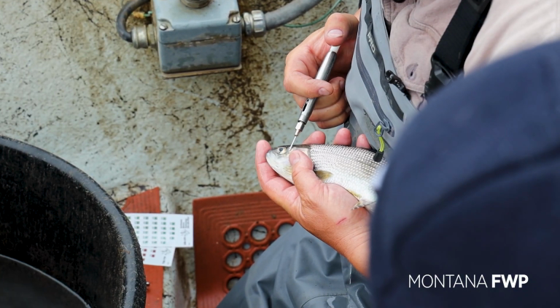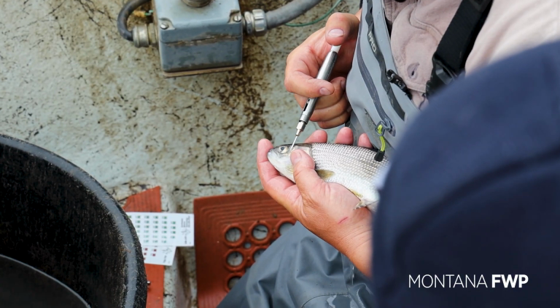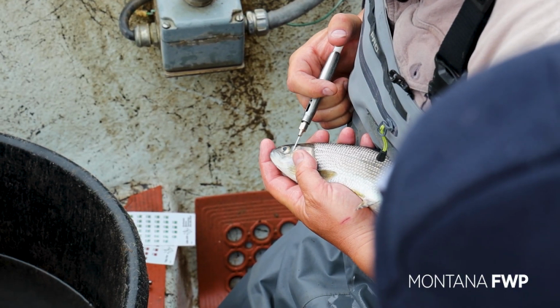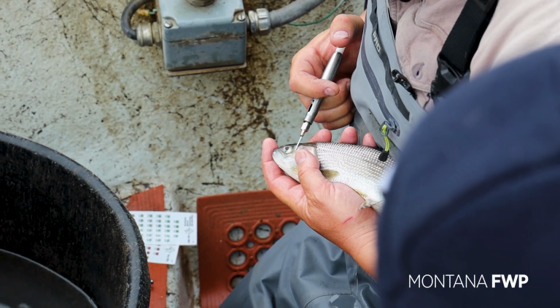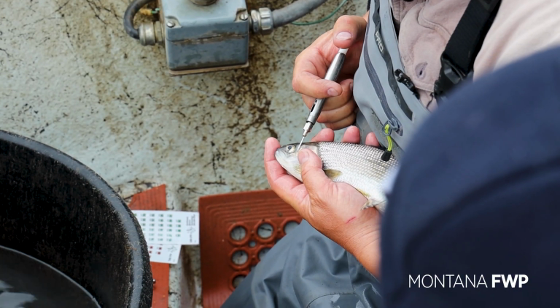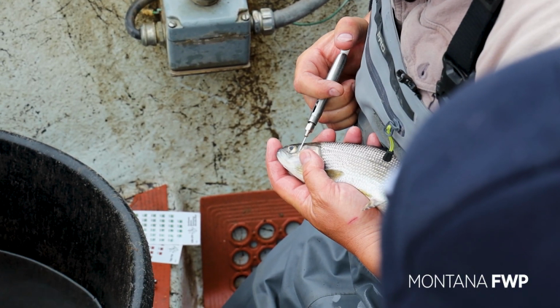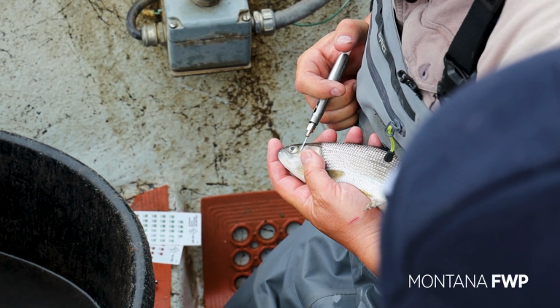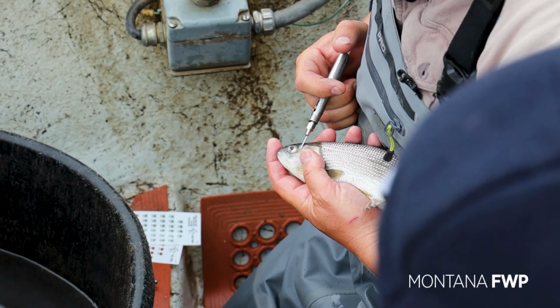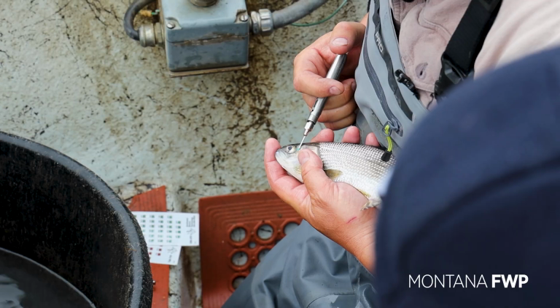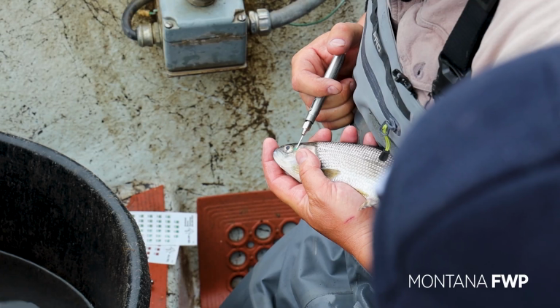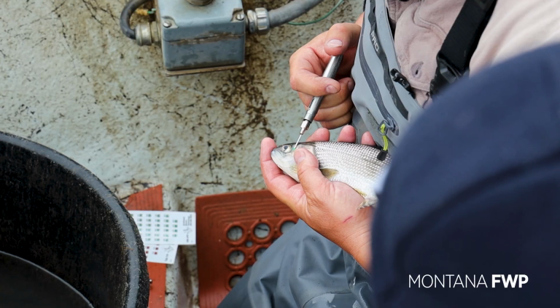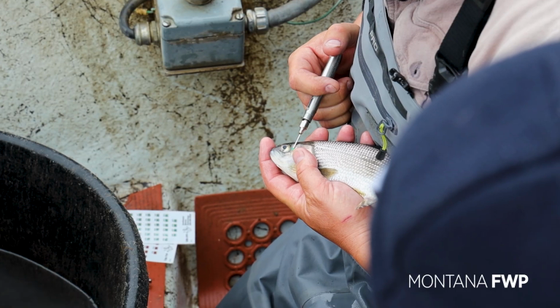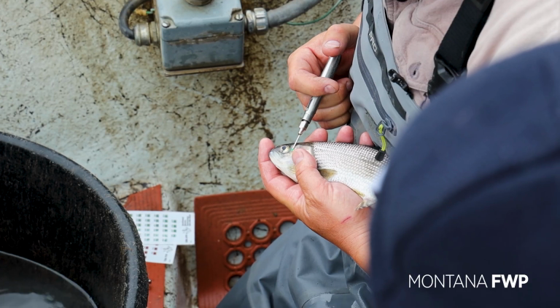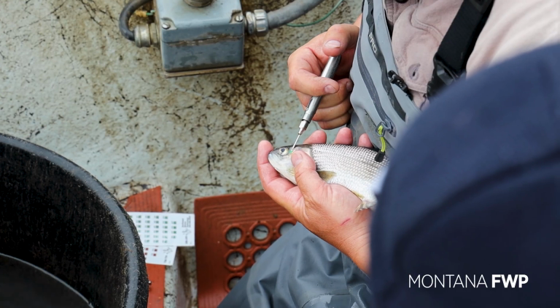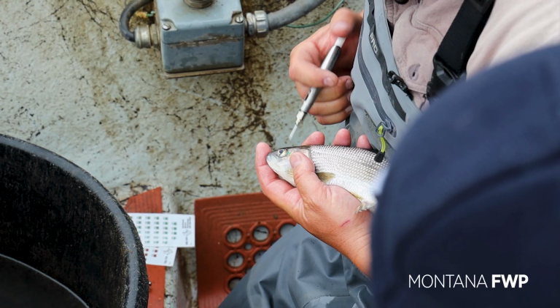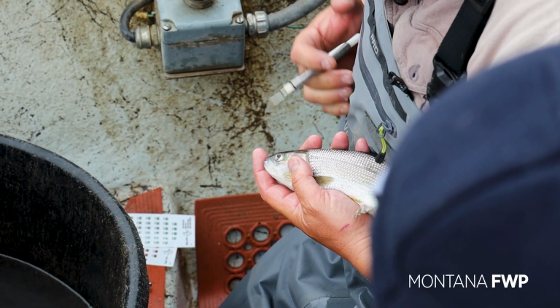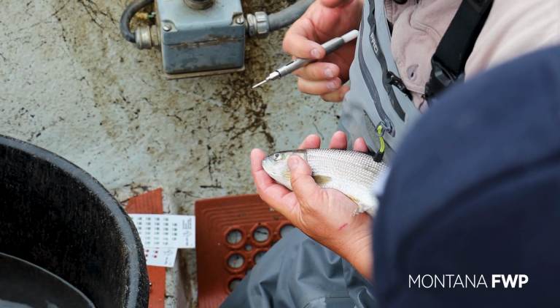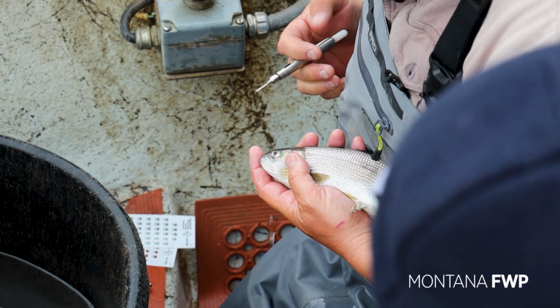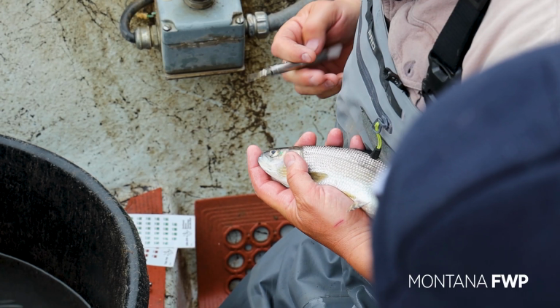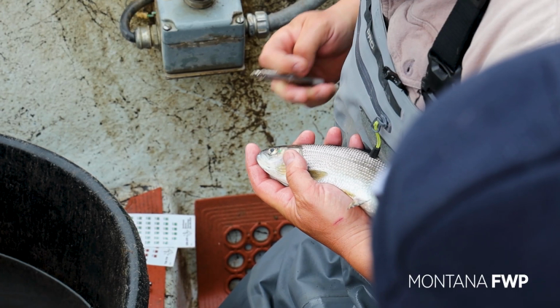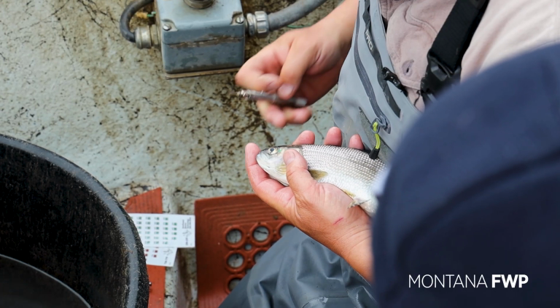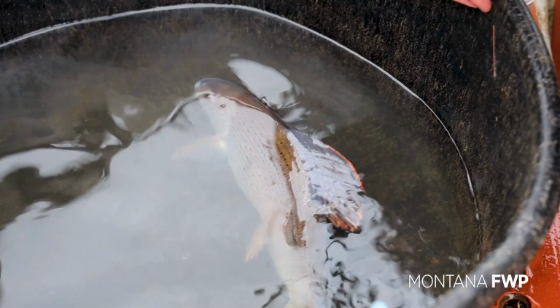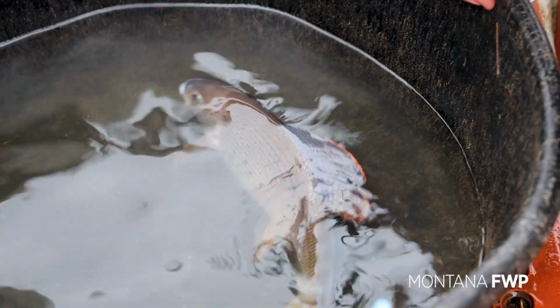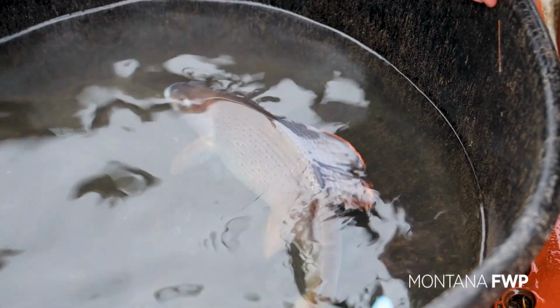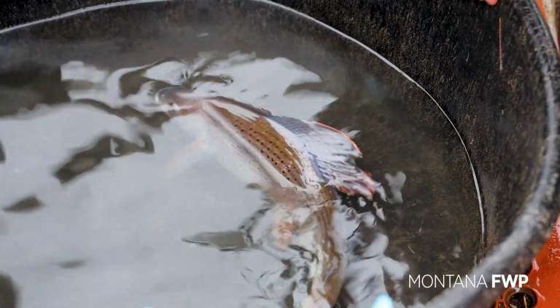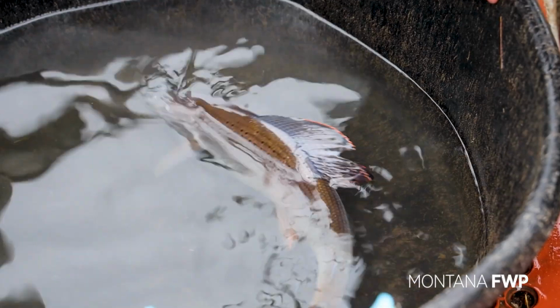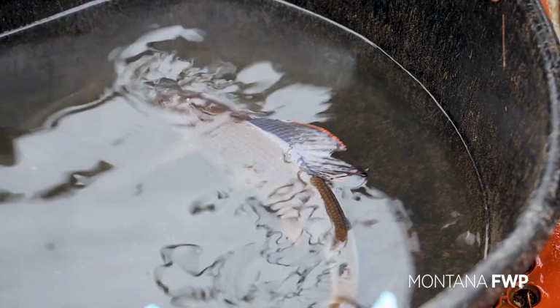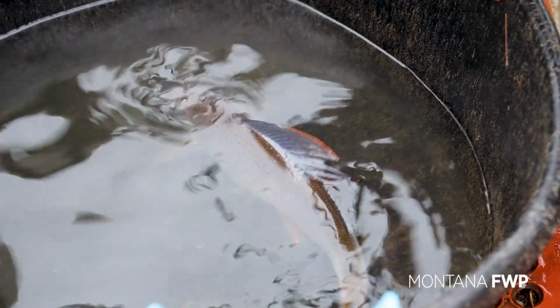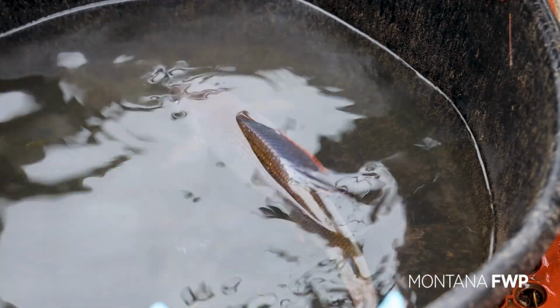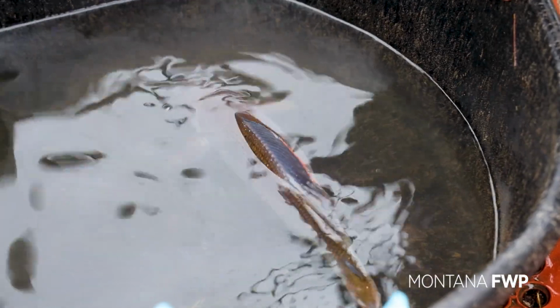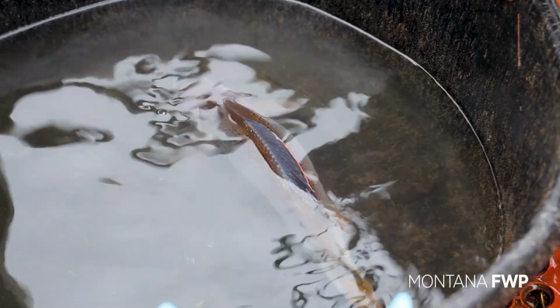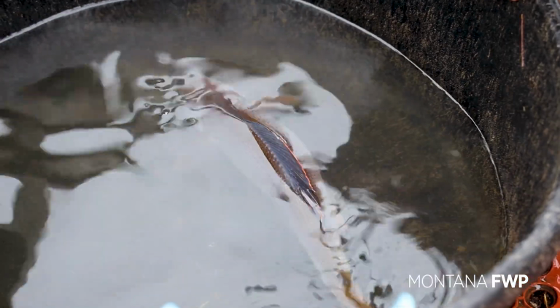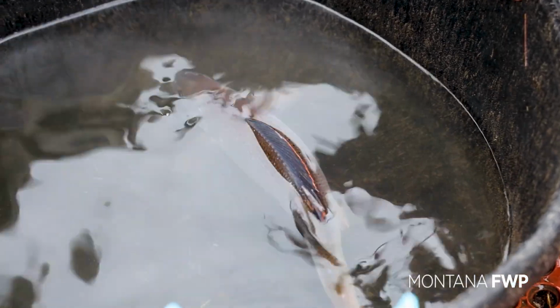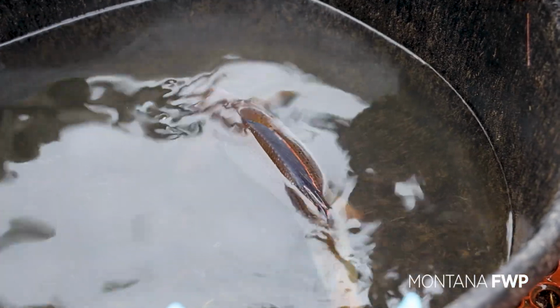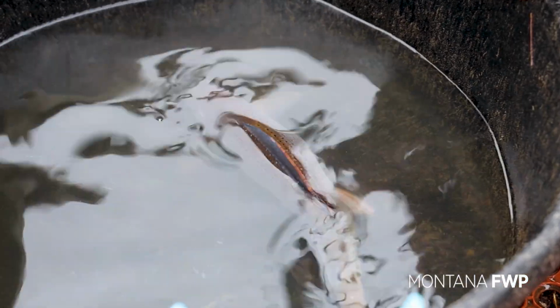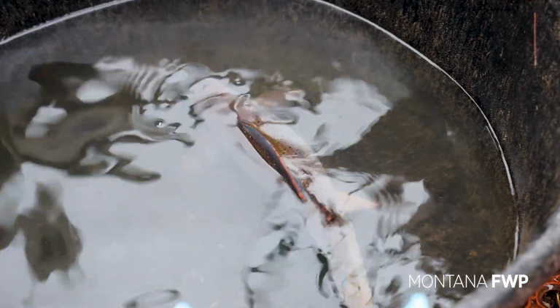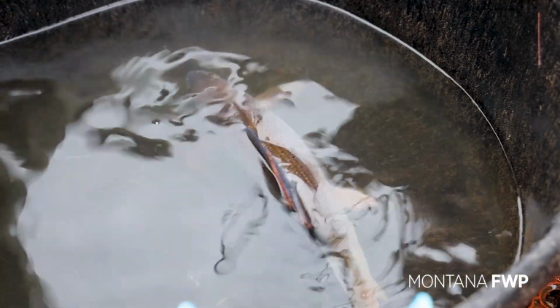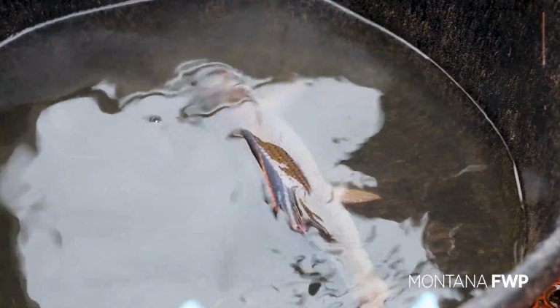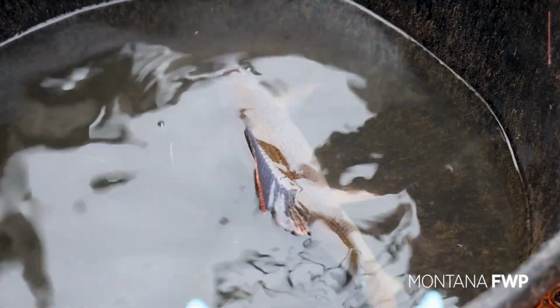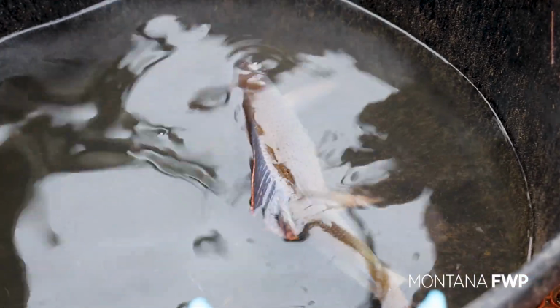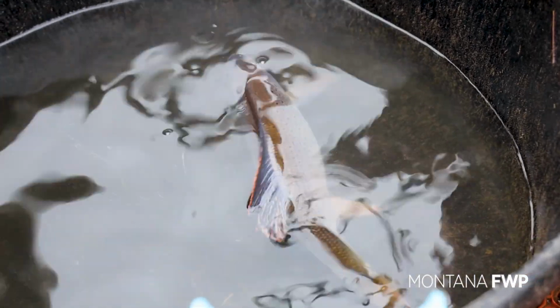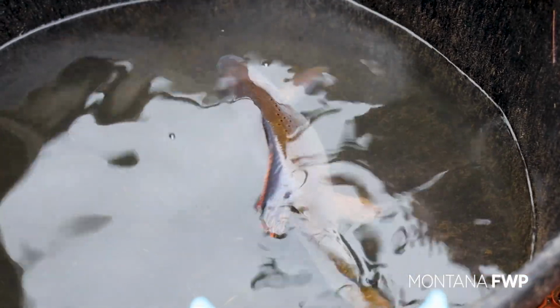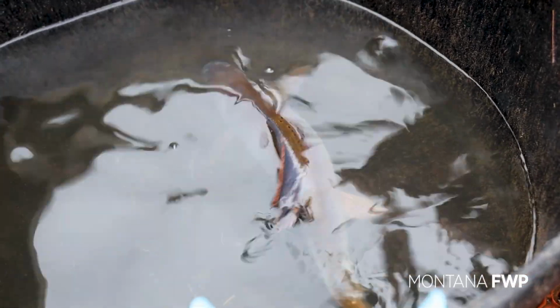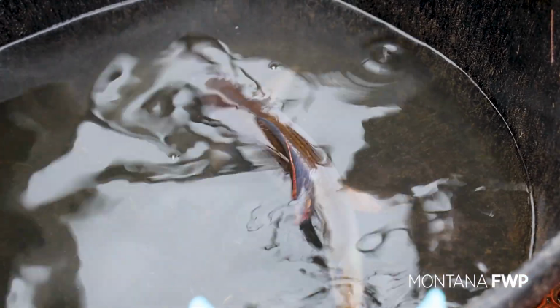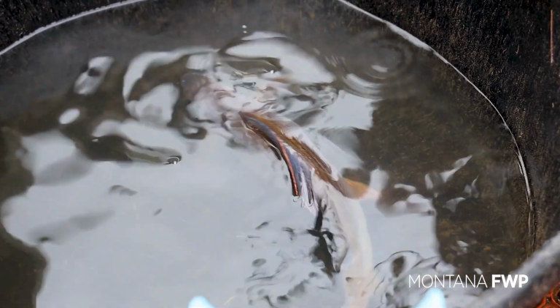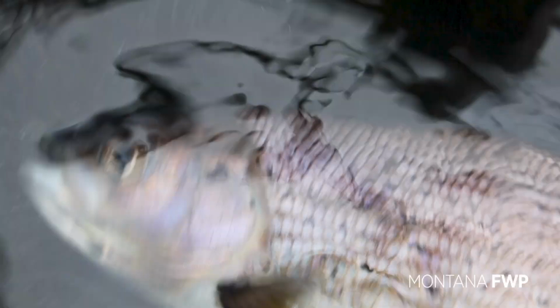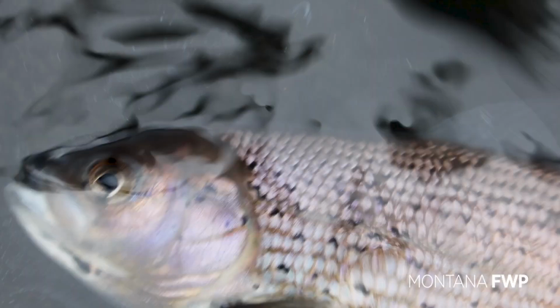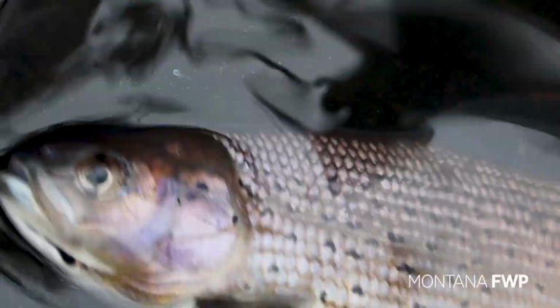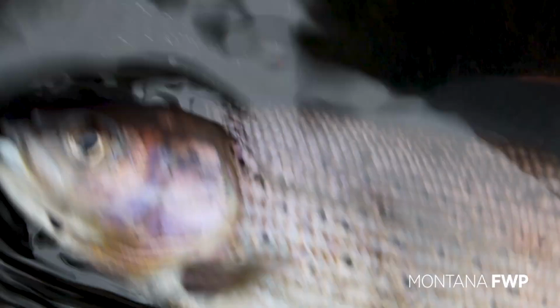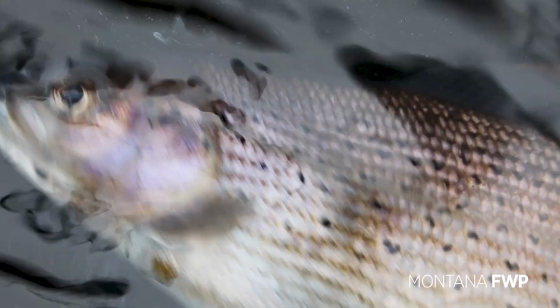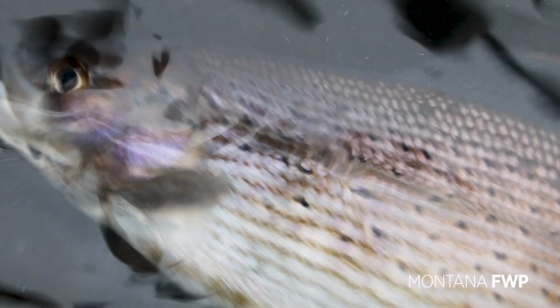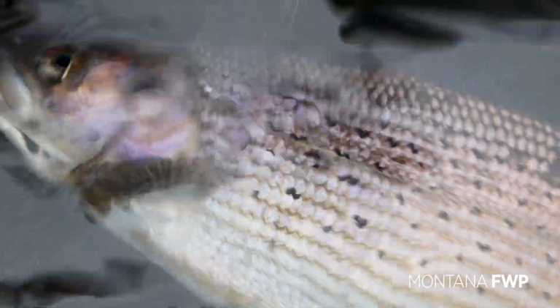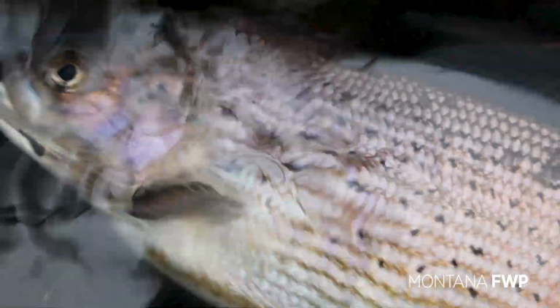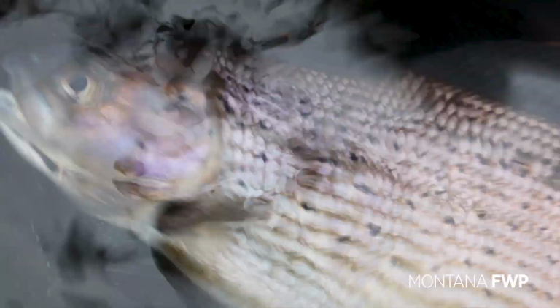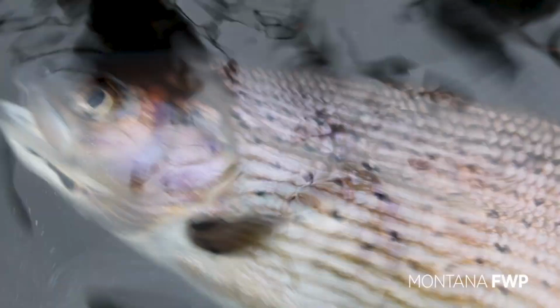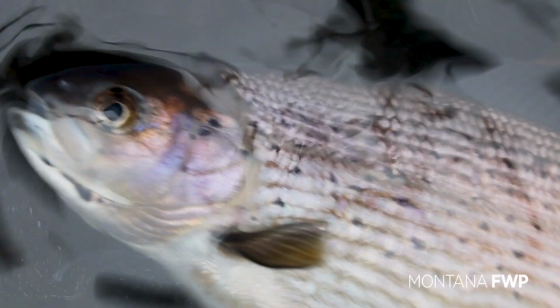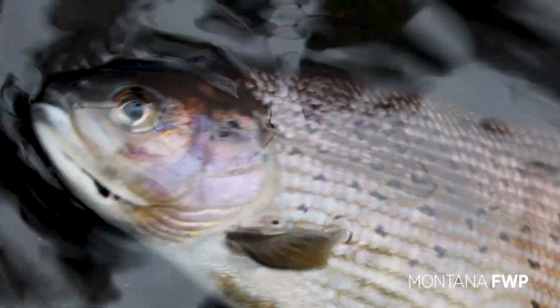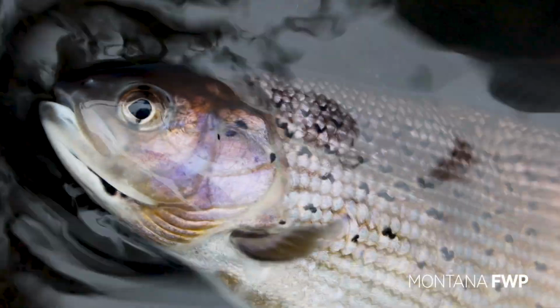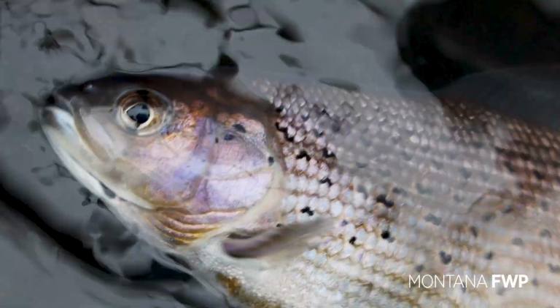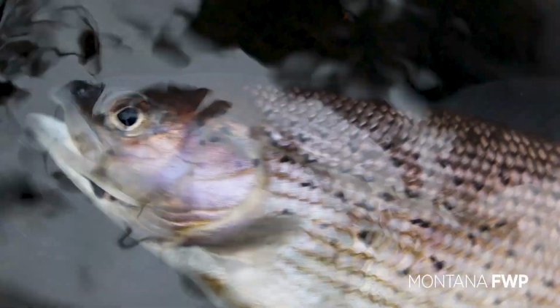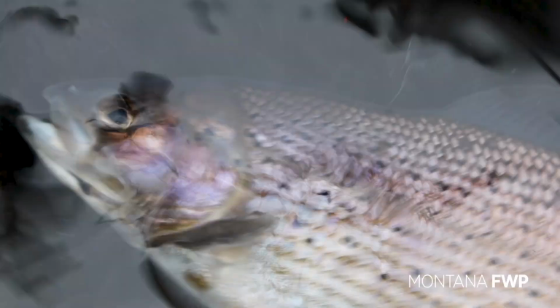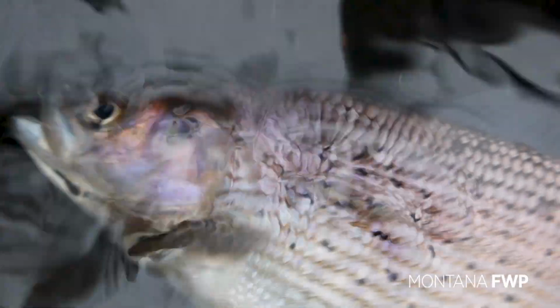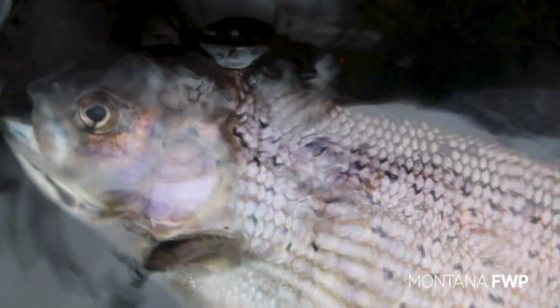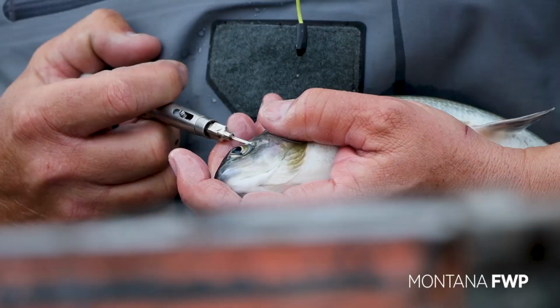Inserting a visual tag near the eye is another tool for understanding and monitoring the population of Arctic Grayling.